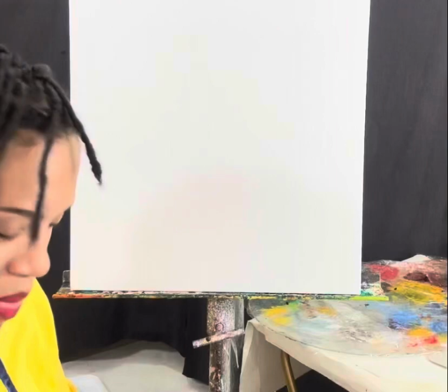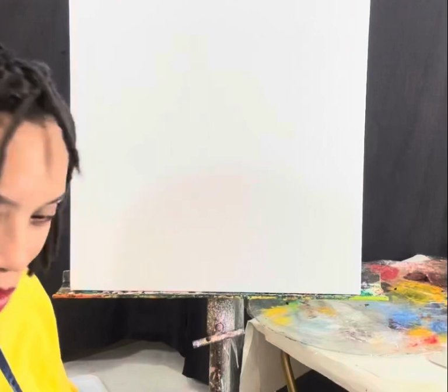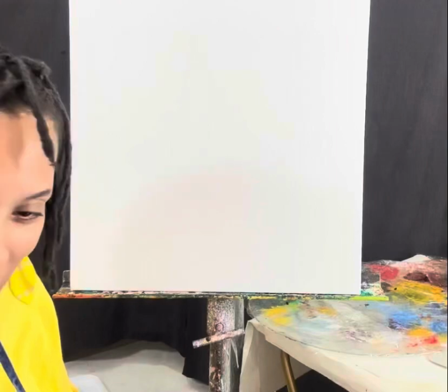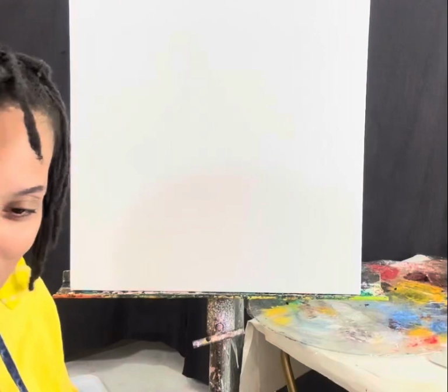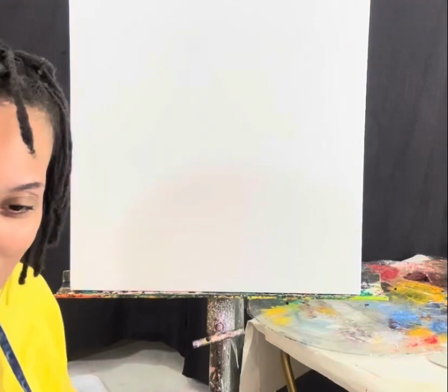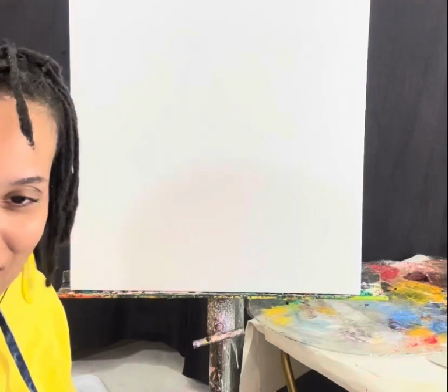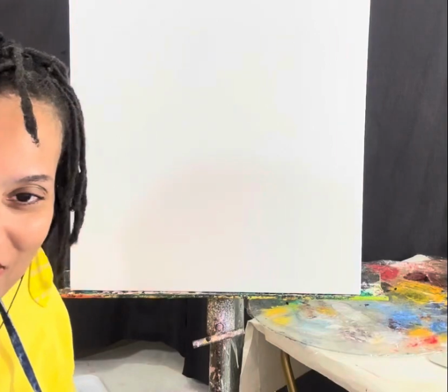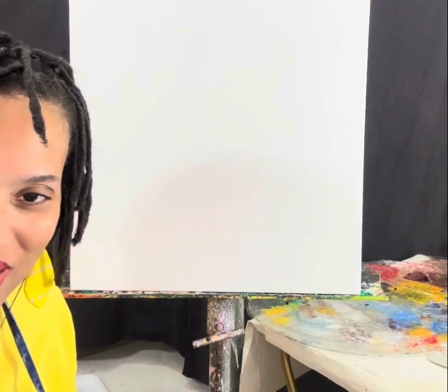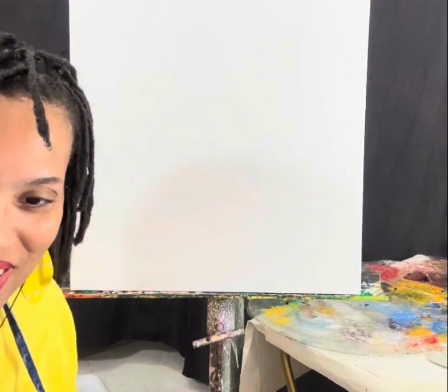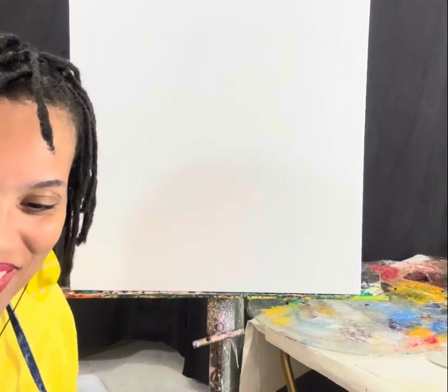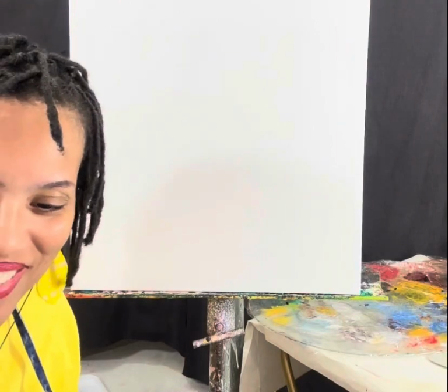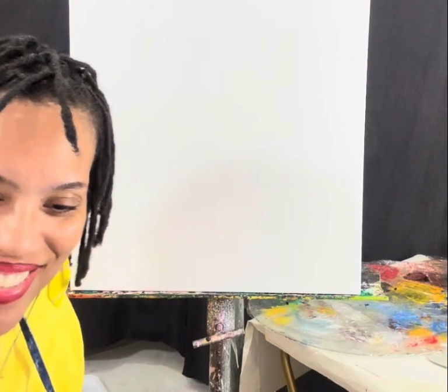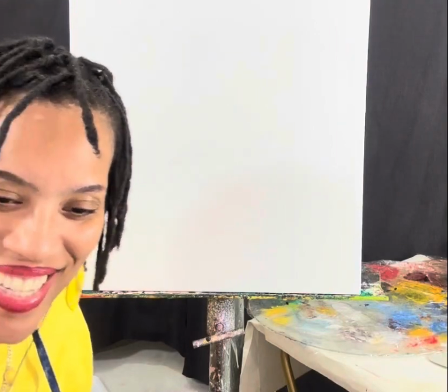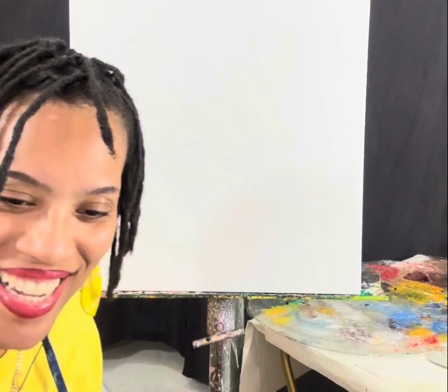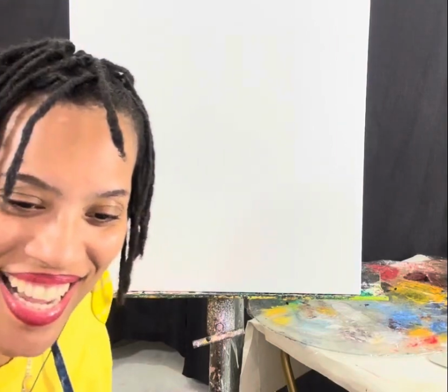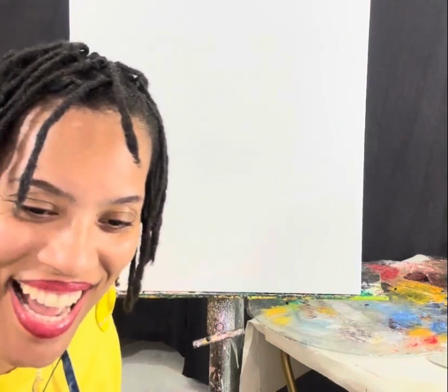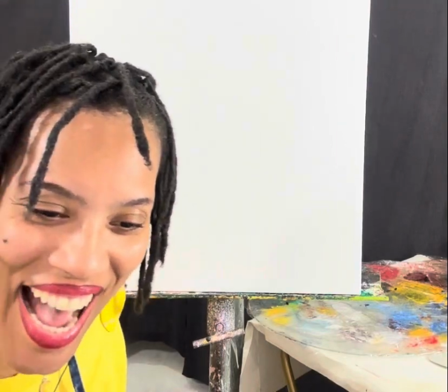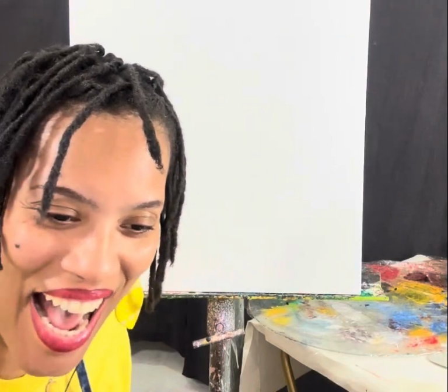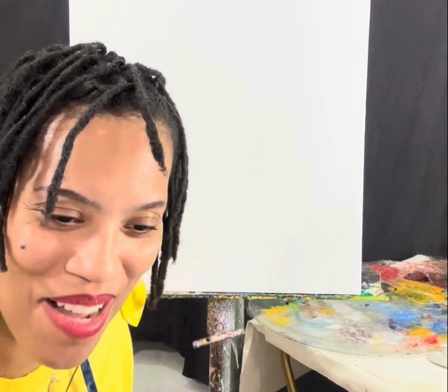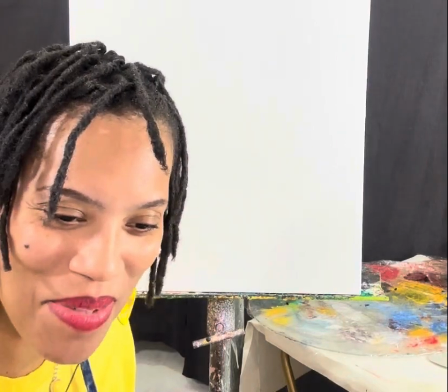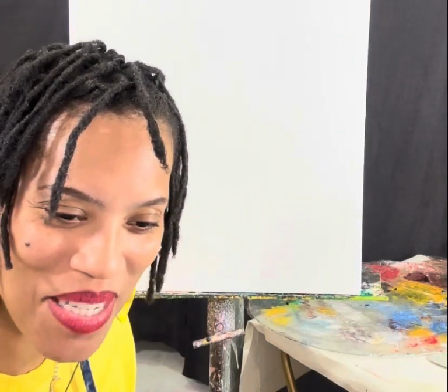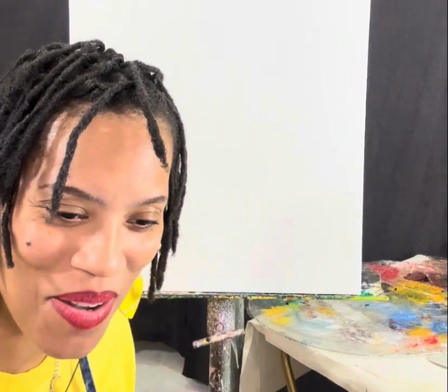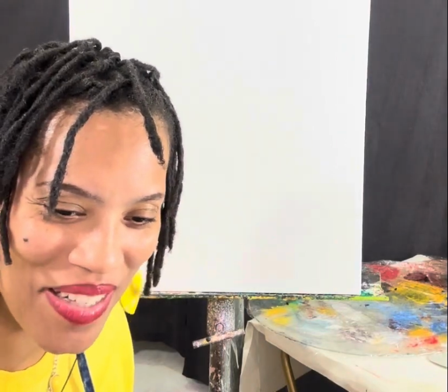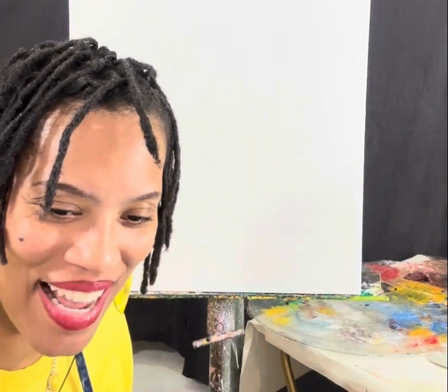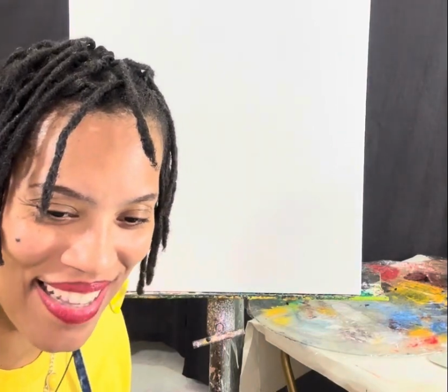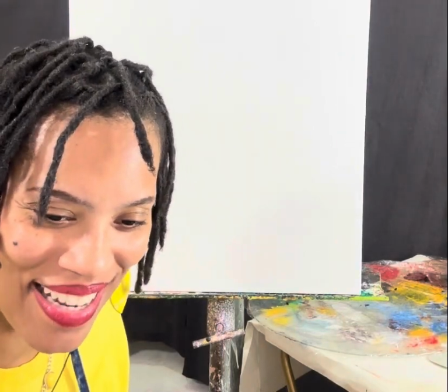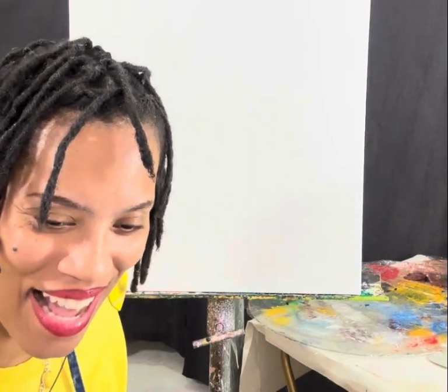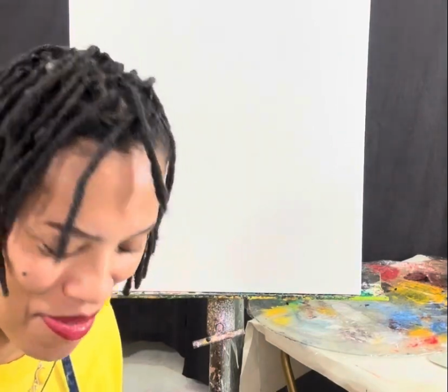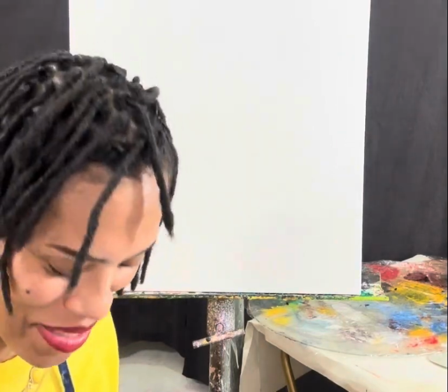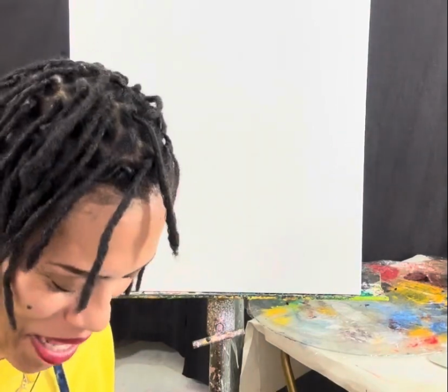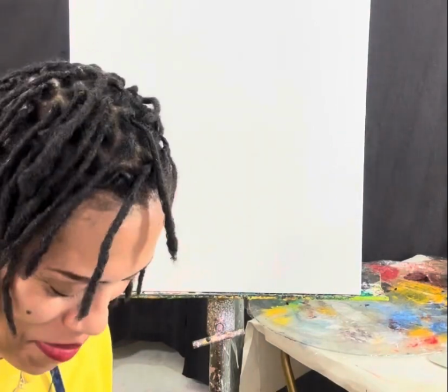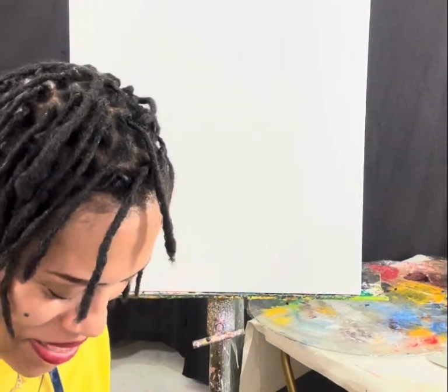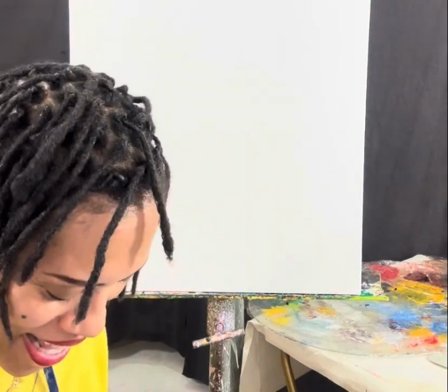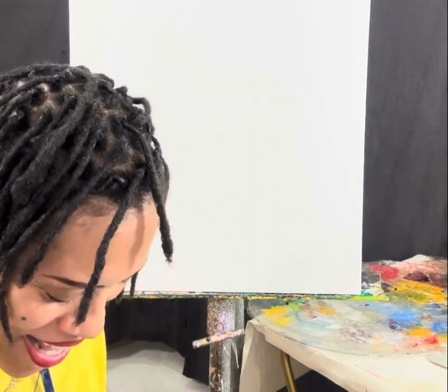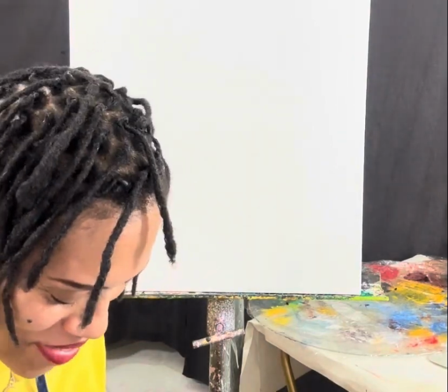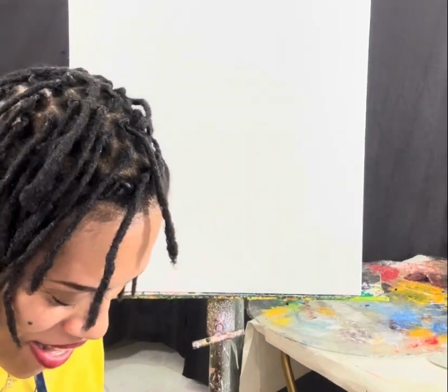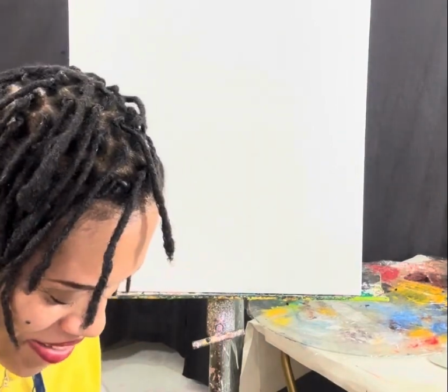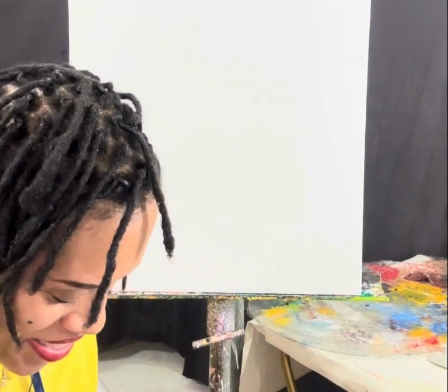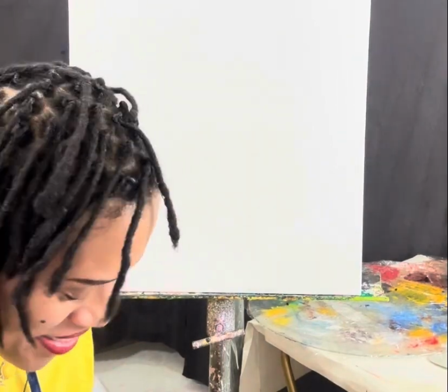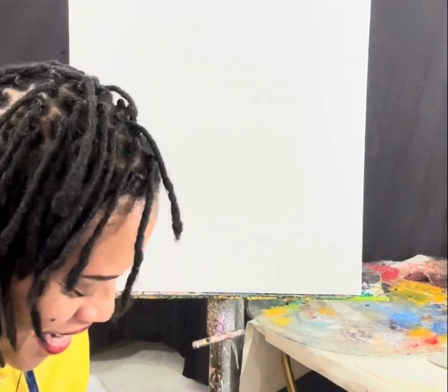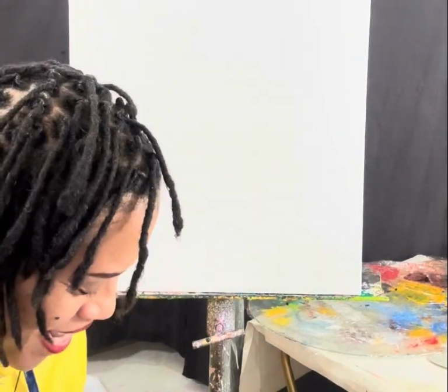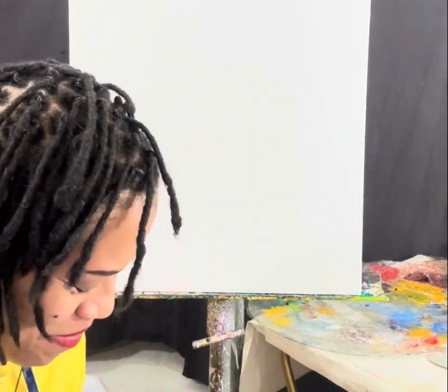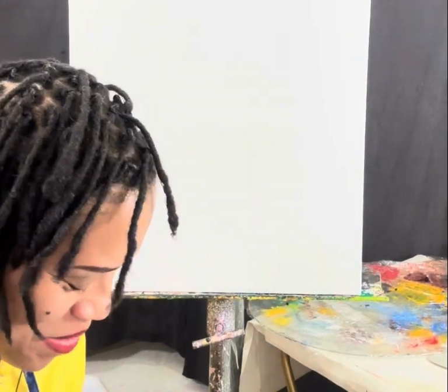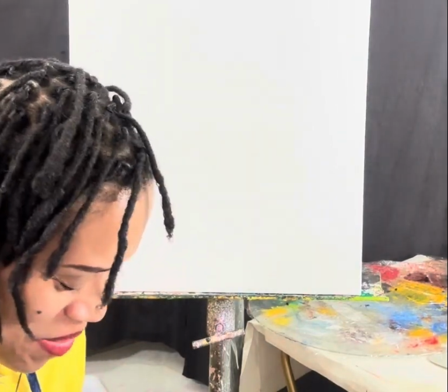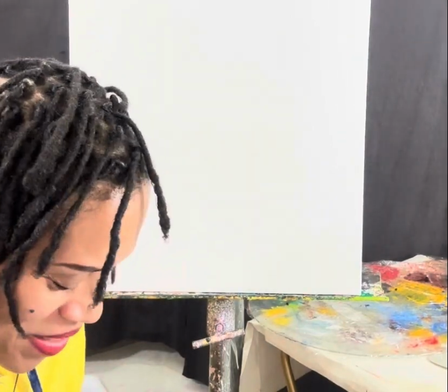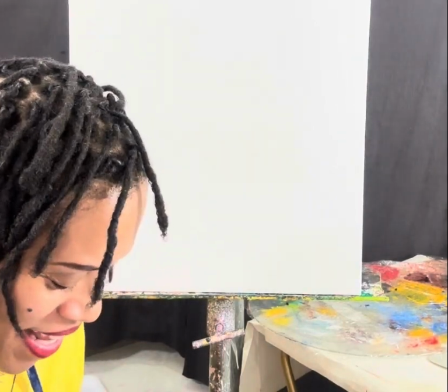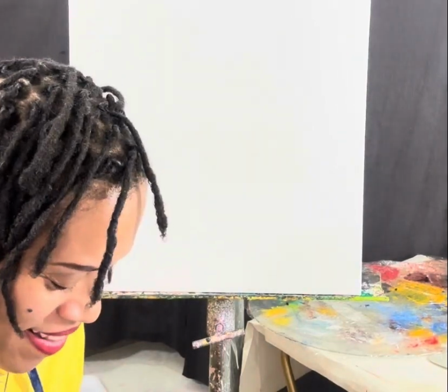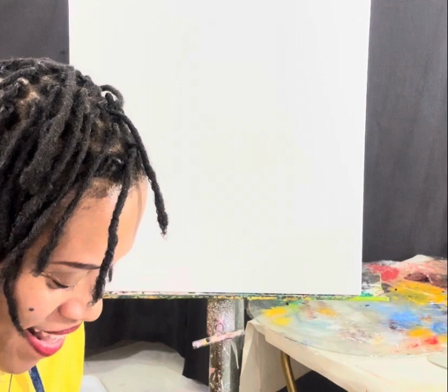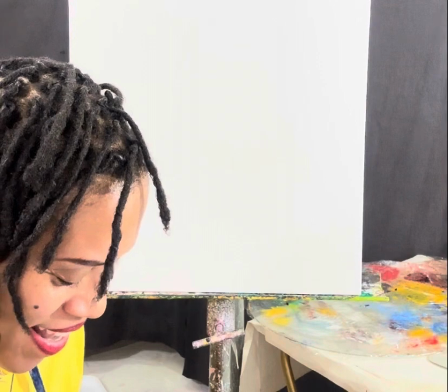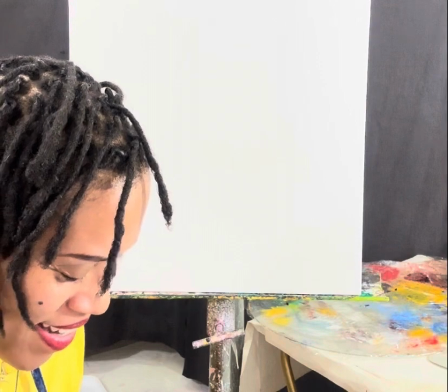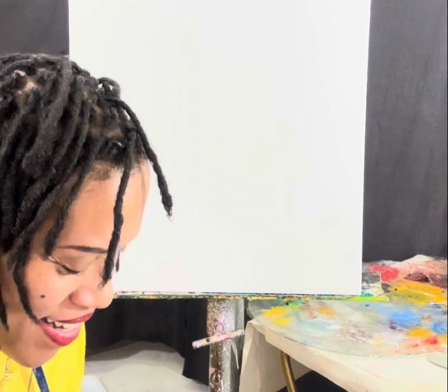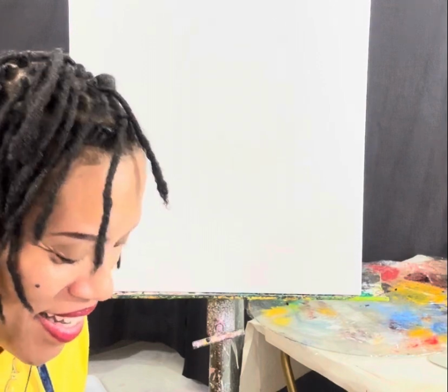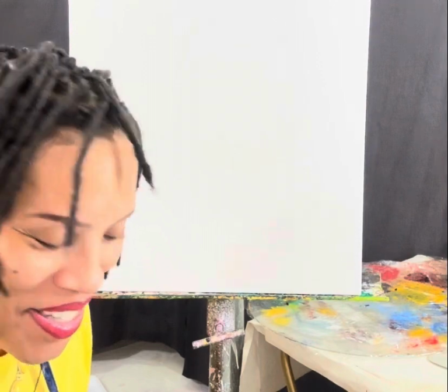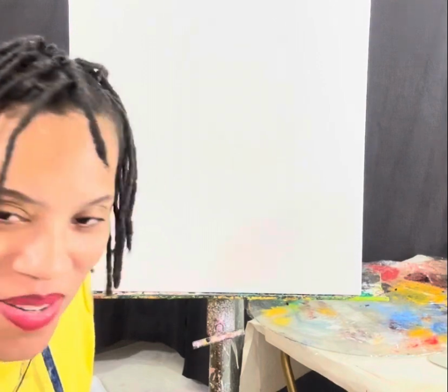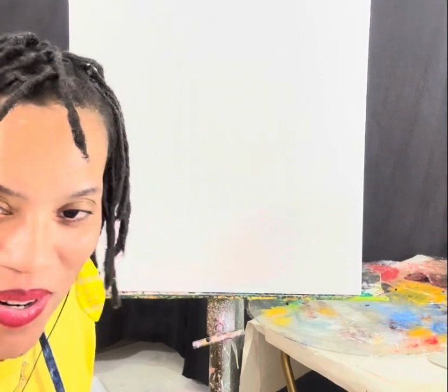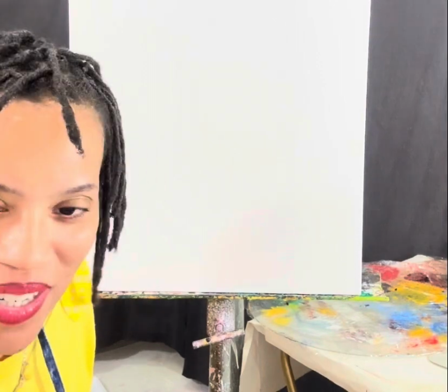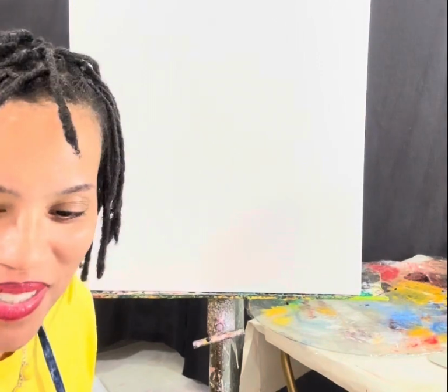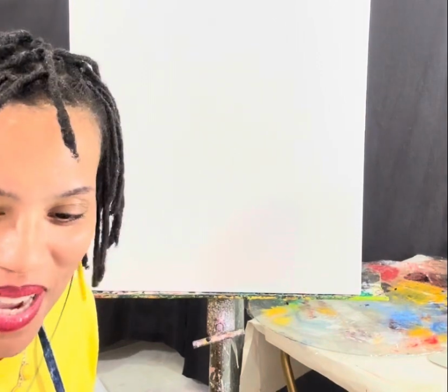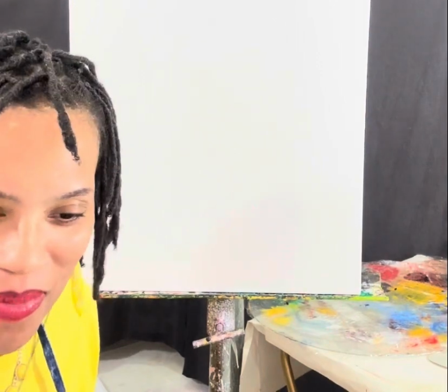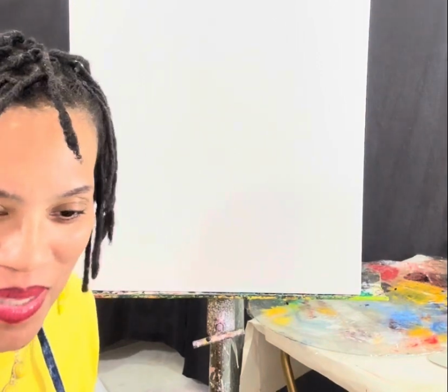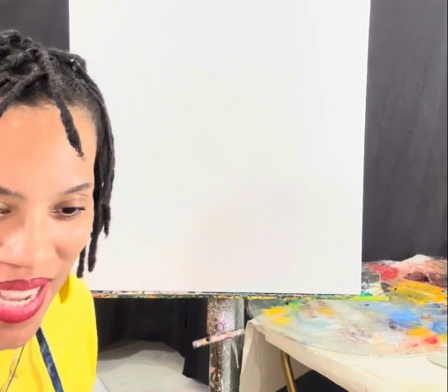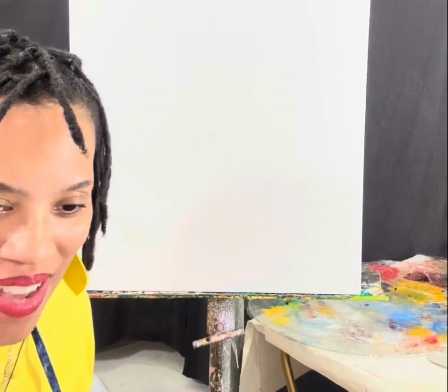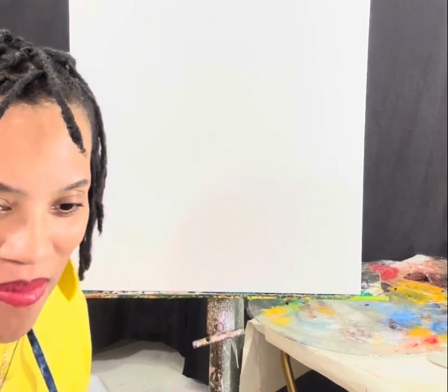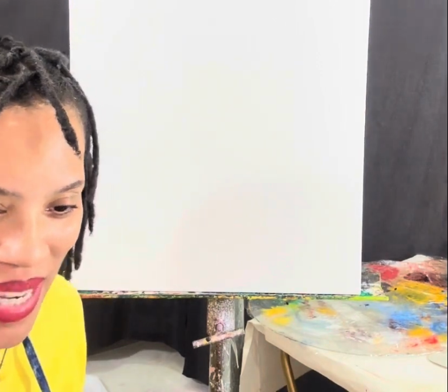Welcome to my studio. I'm so glad that I was able to have y'all here today and I'm so glad that you were able to have me.